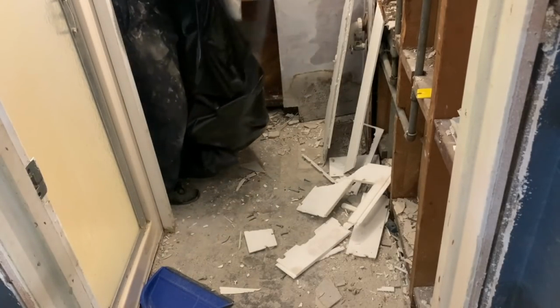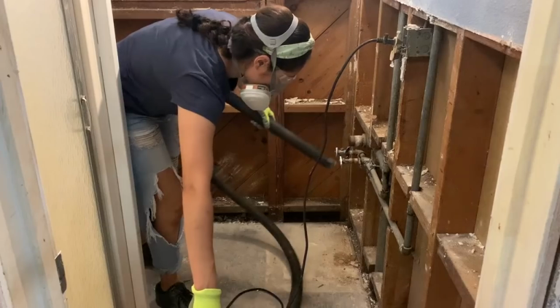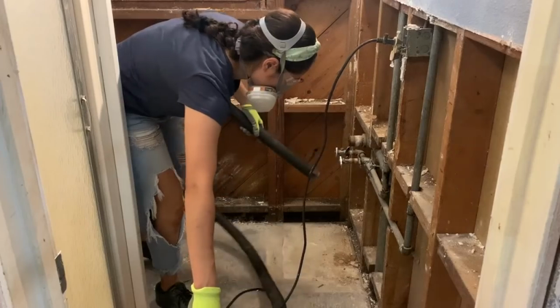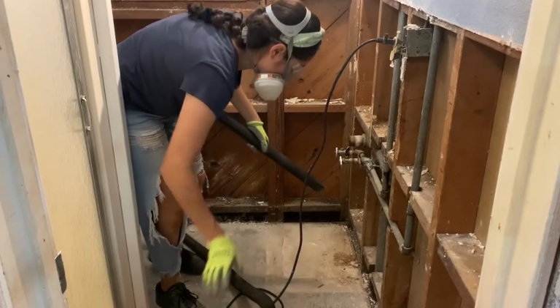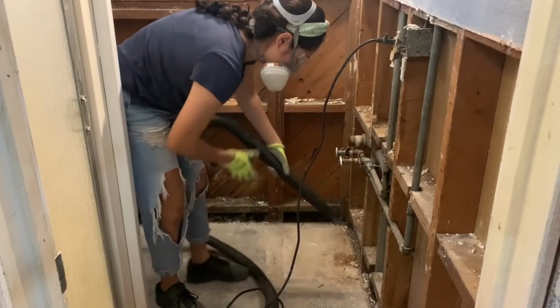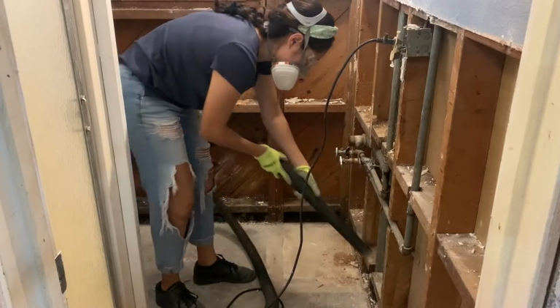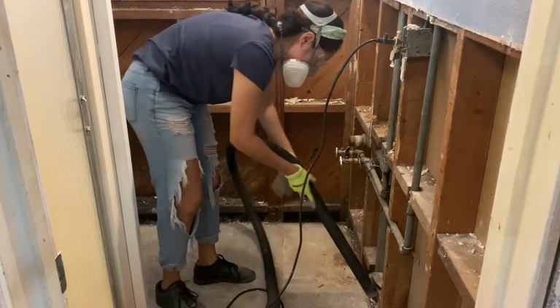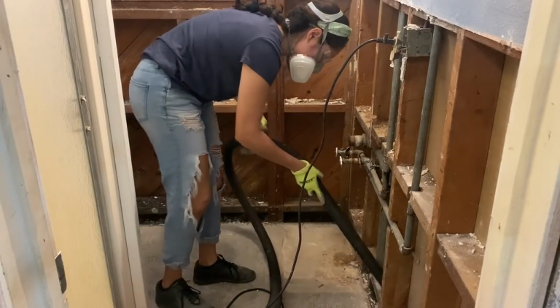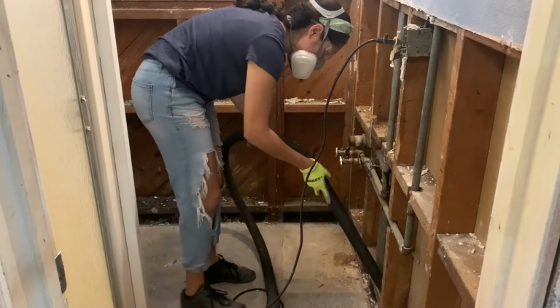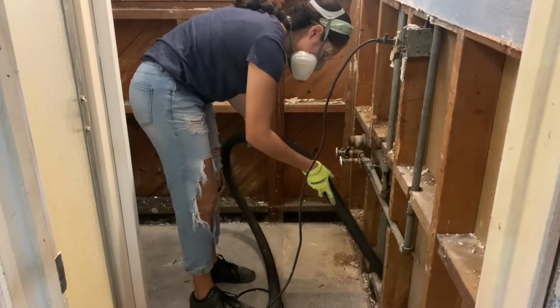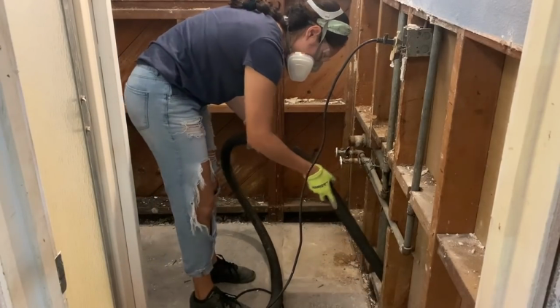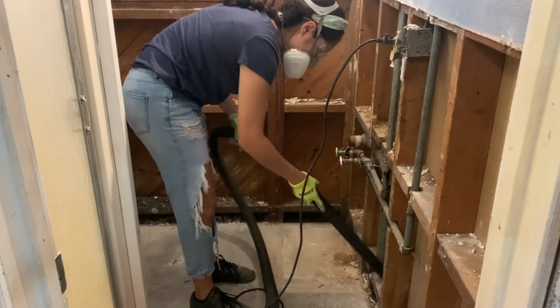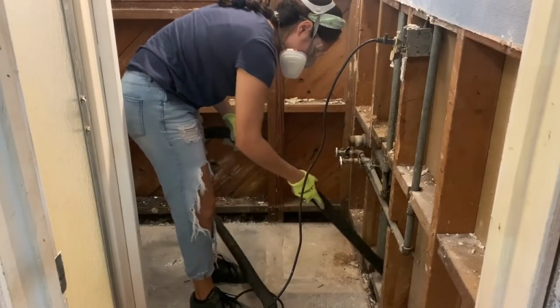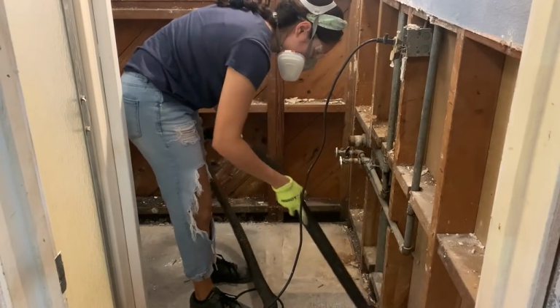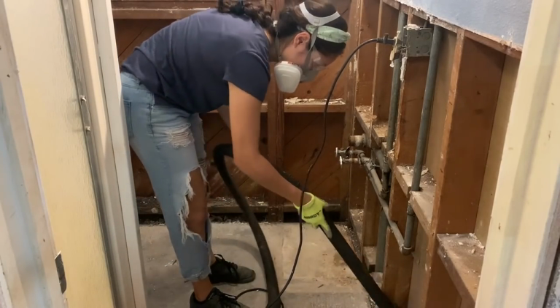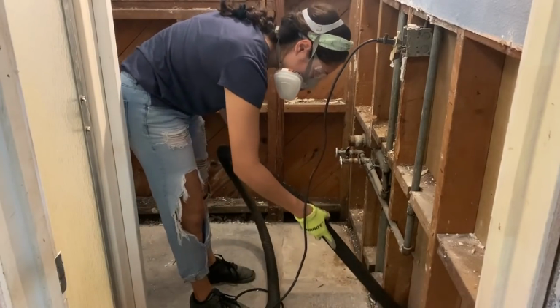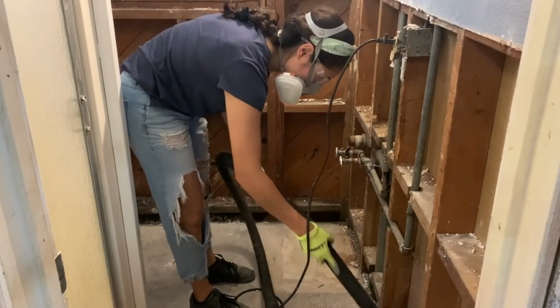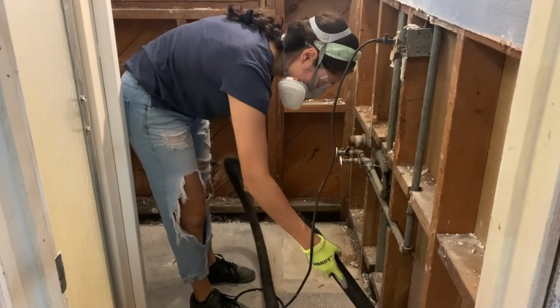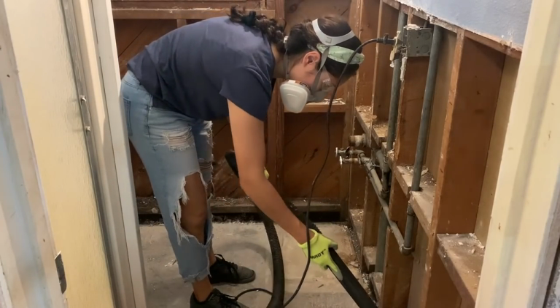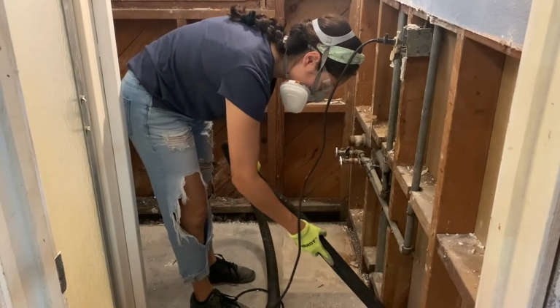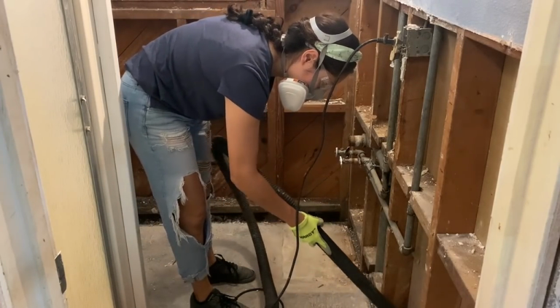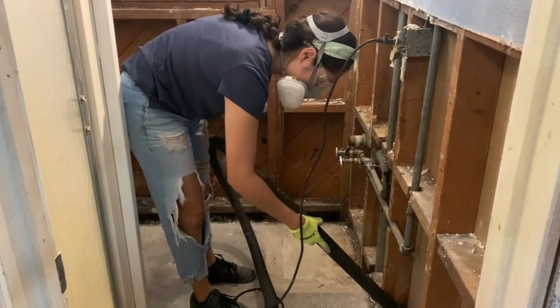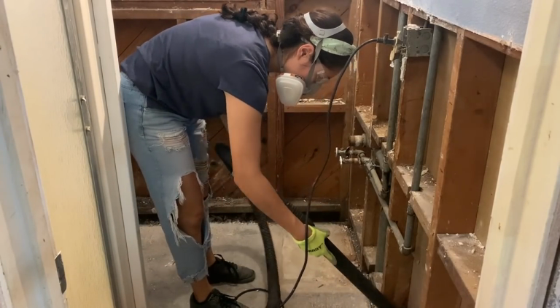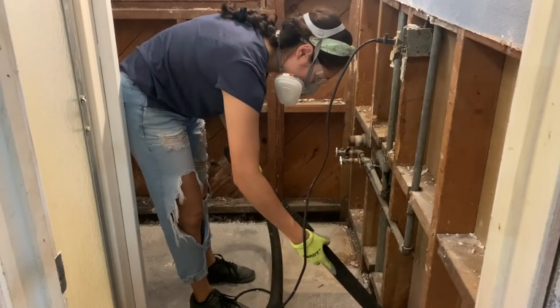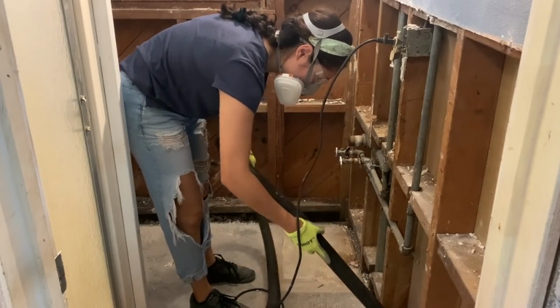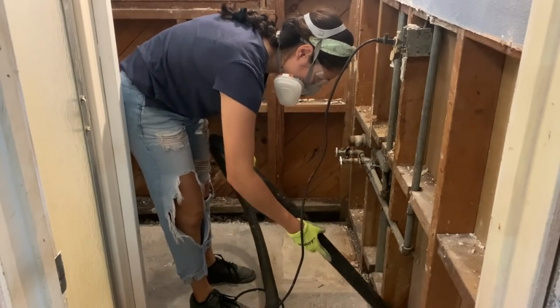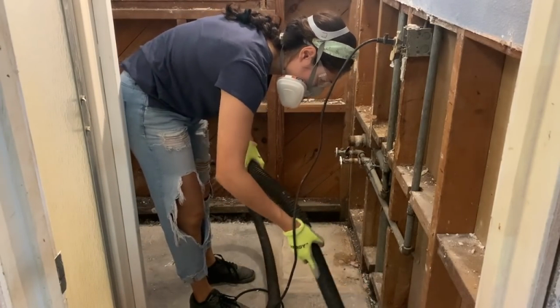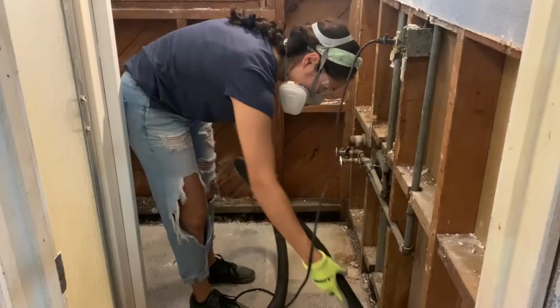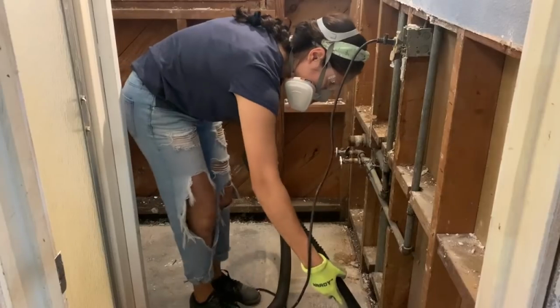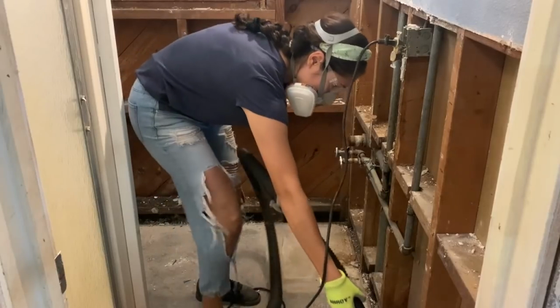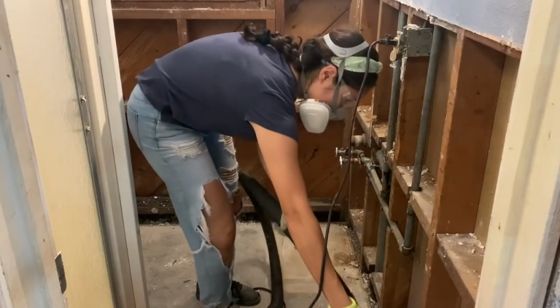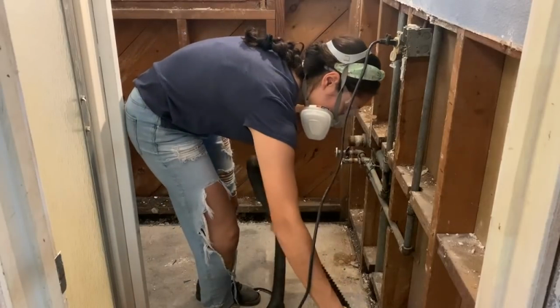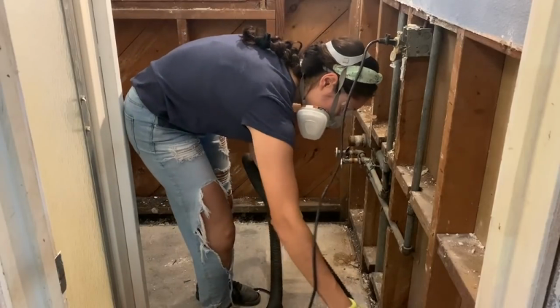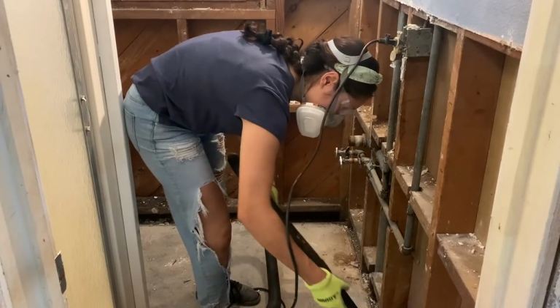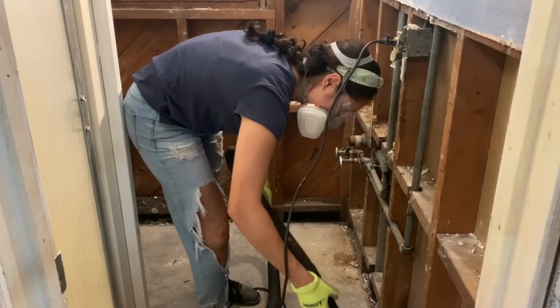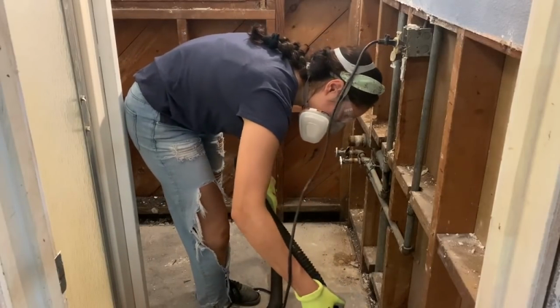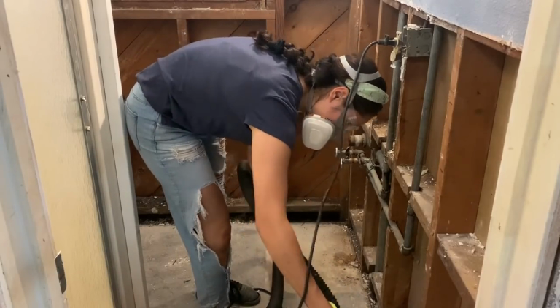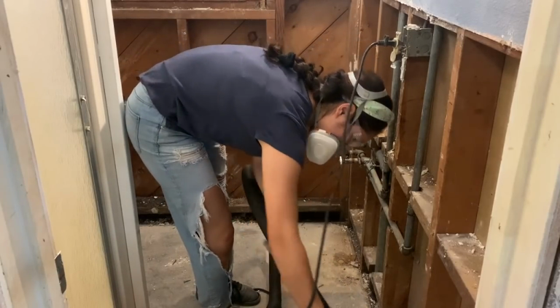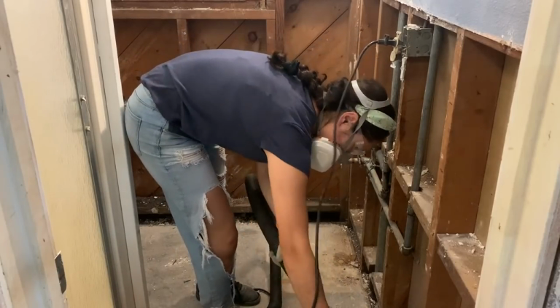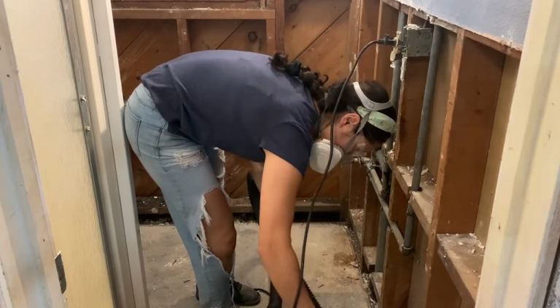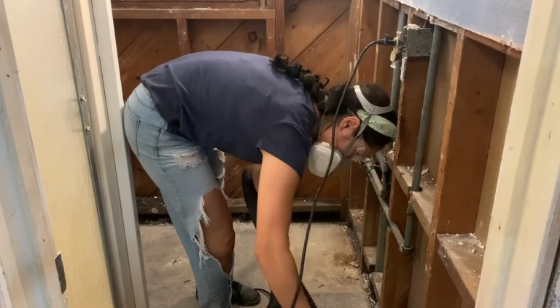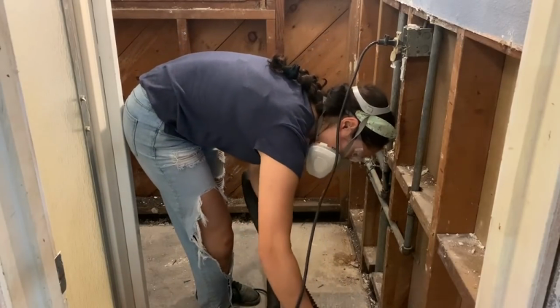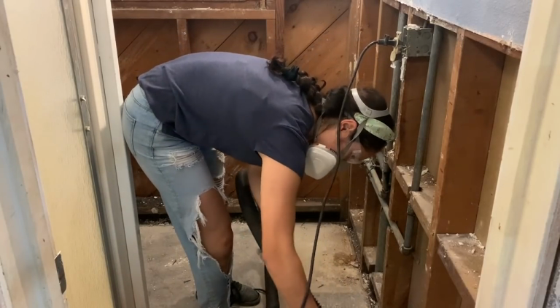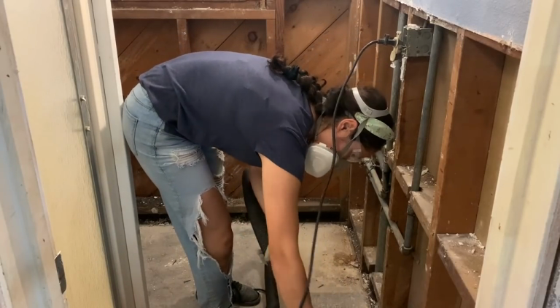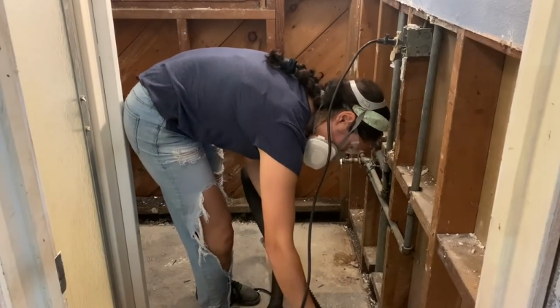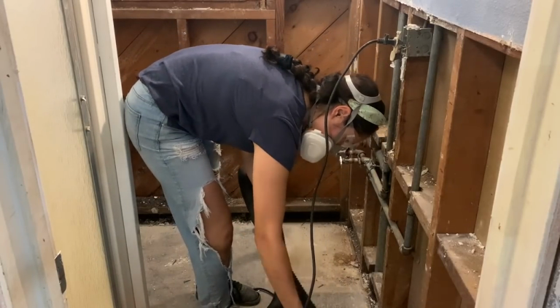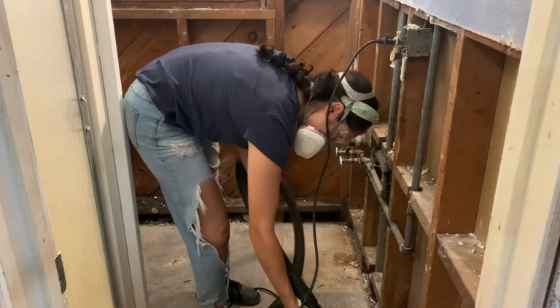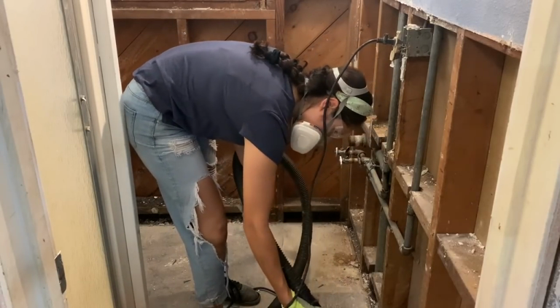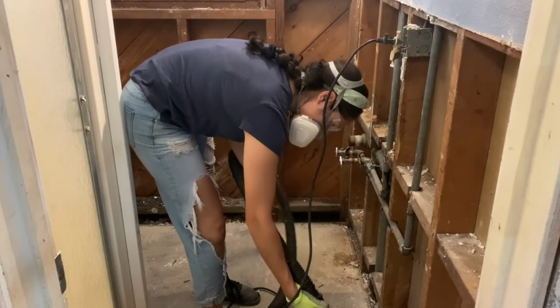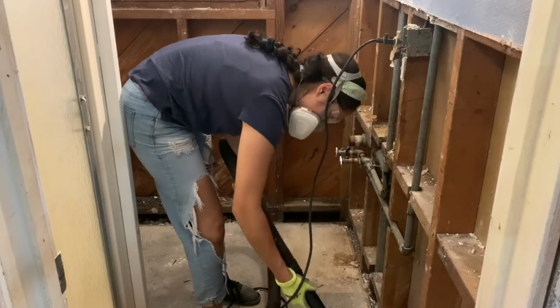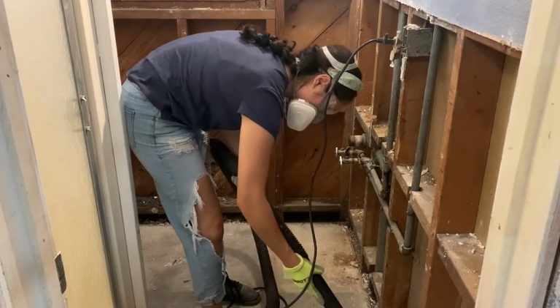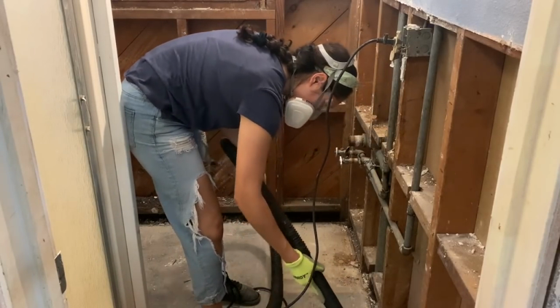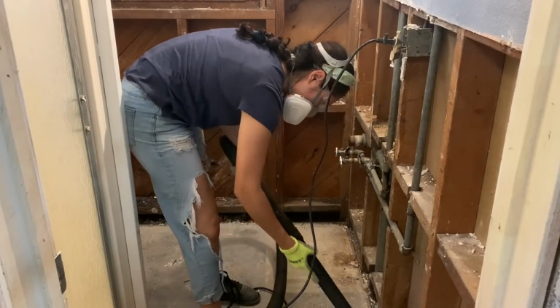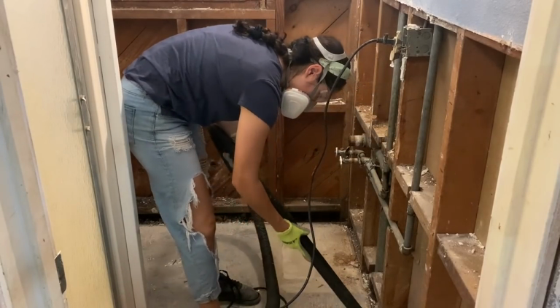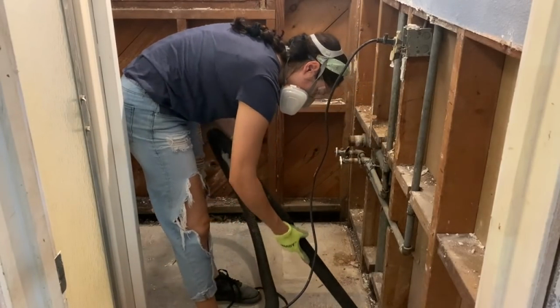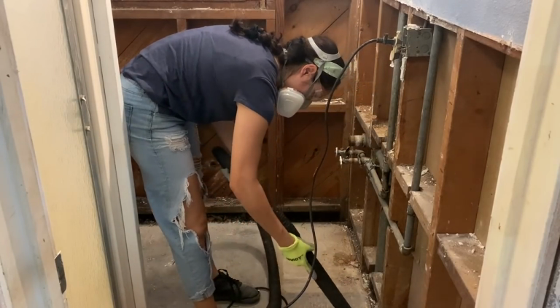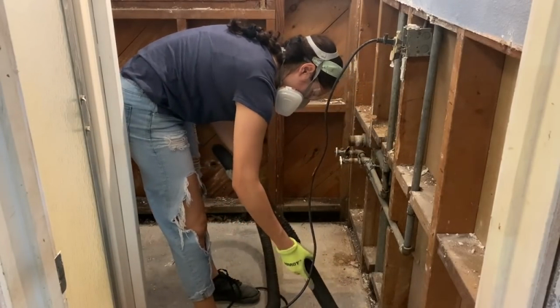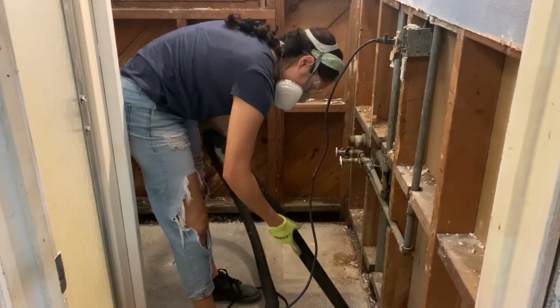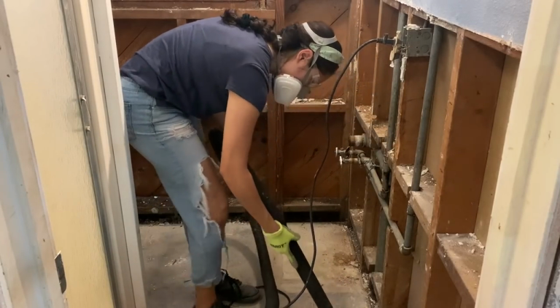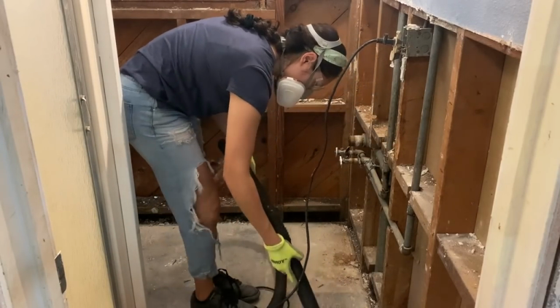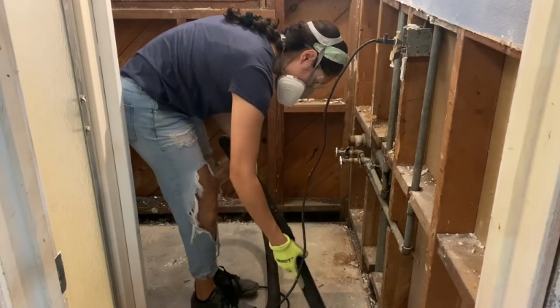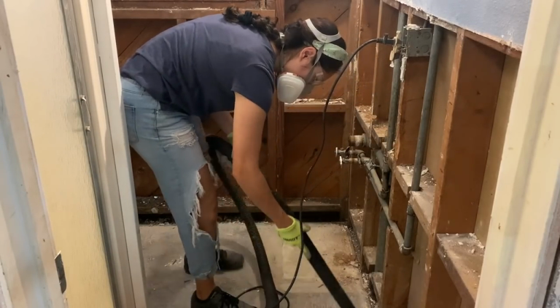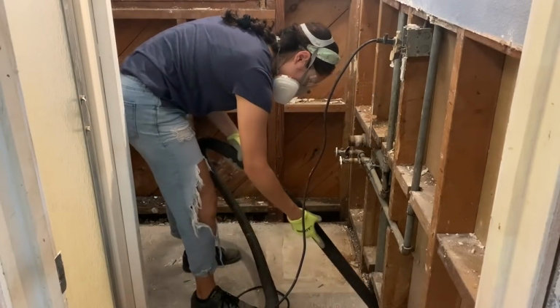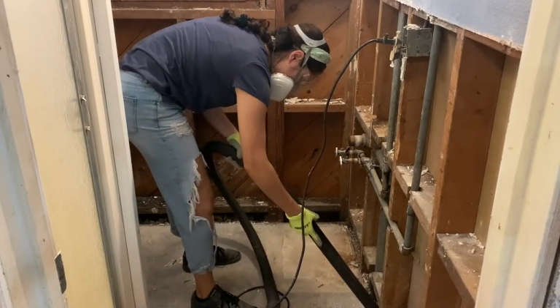I vacuumed the floor and walls to remove as much dust and debris as possible, and began measuring, cutting, and placing the new sheetrock.